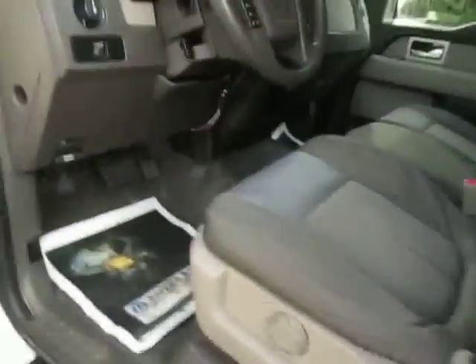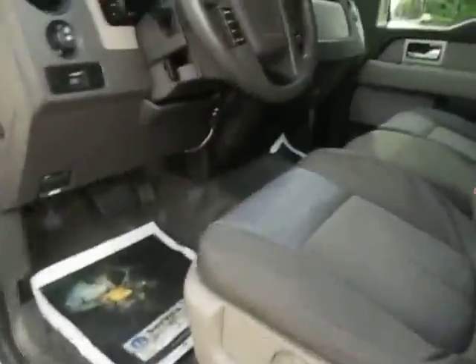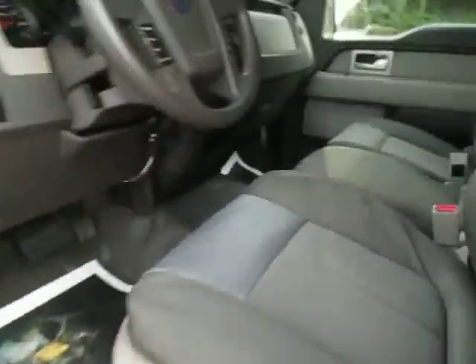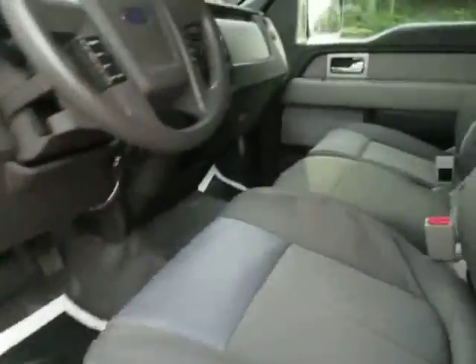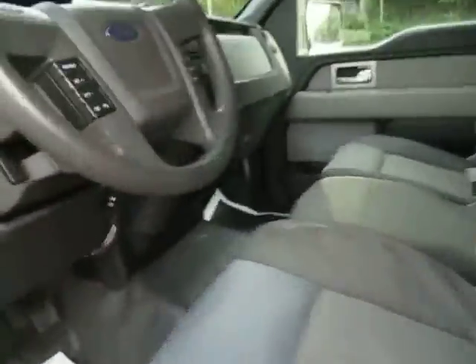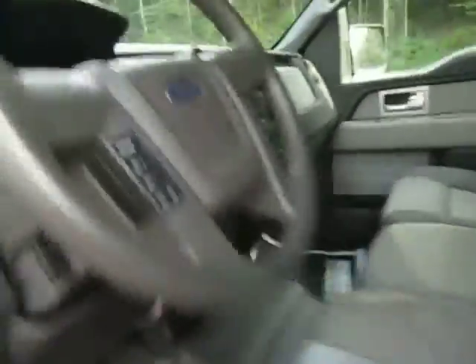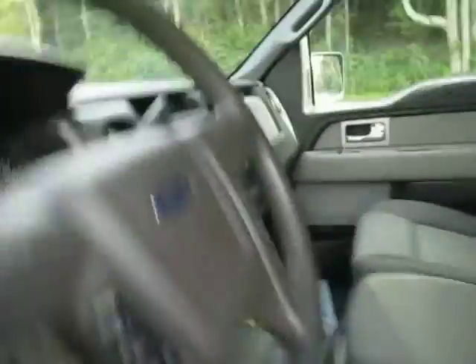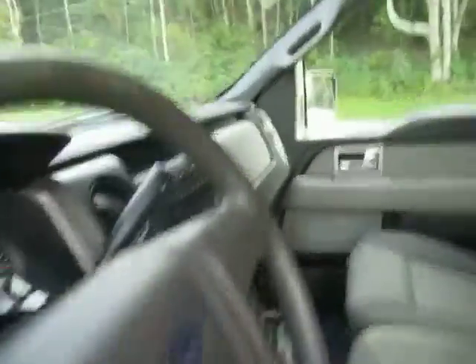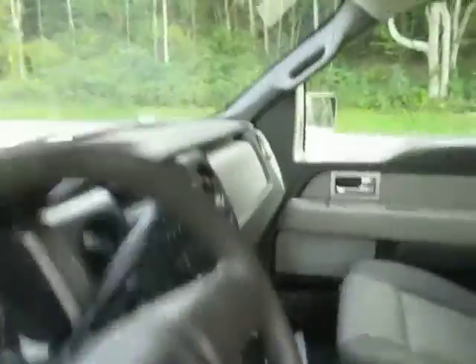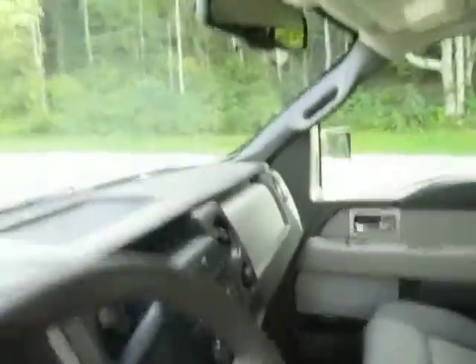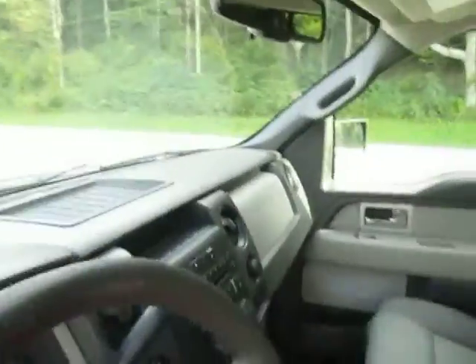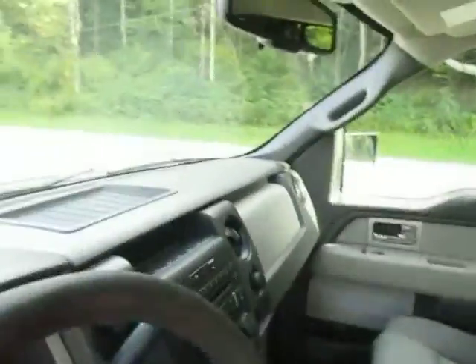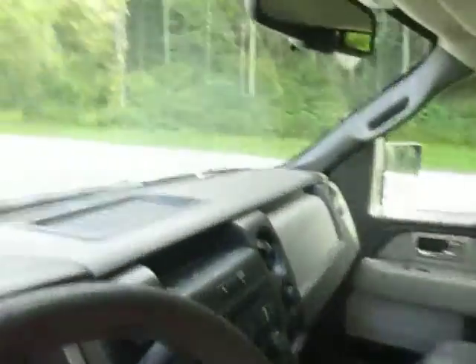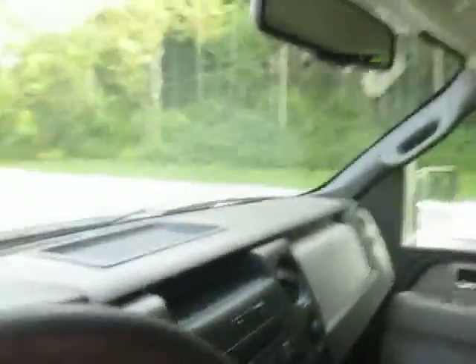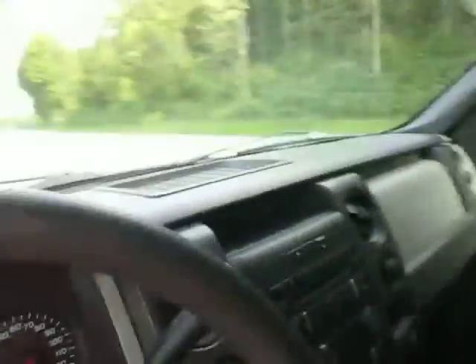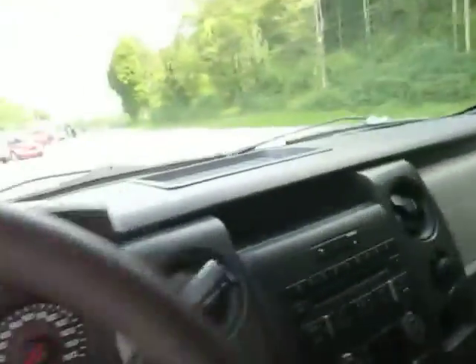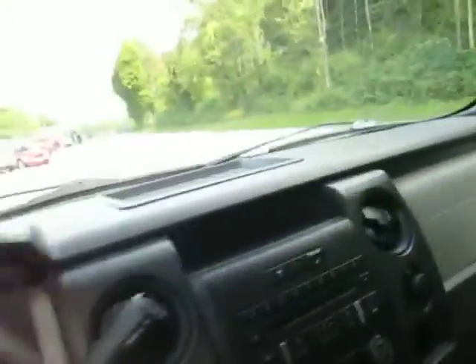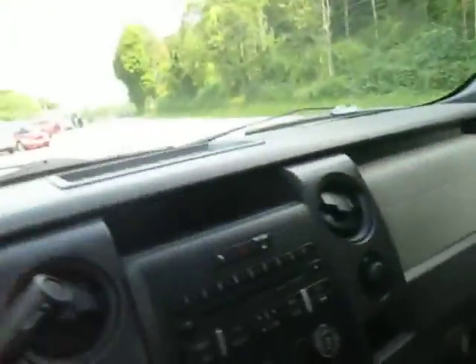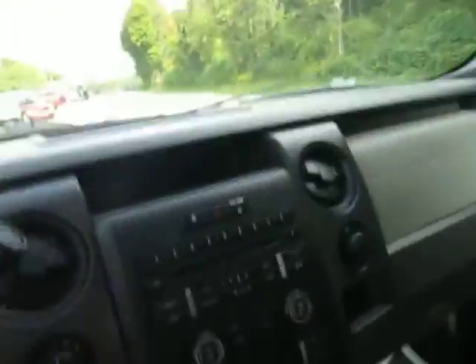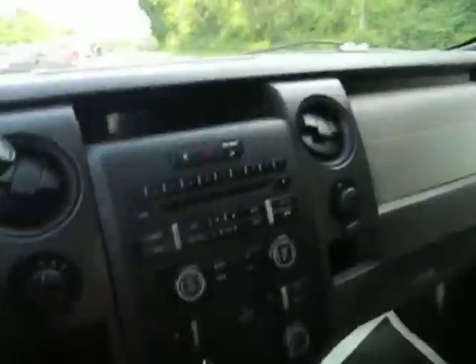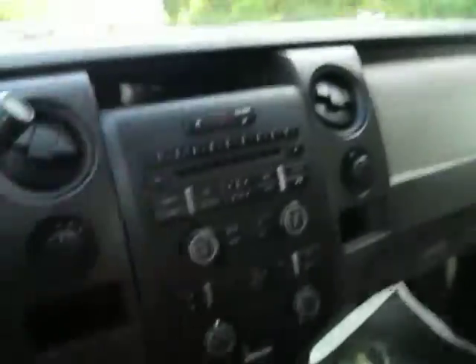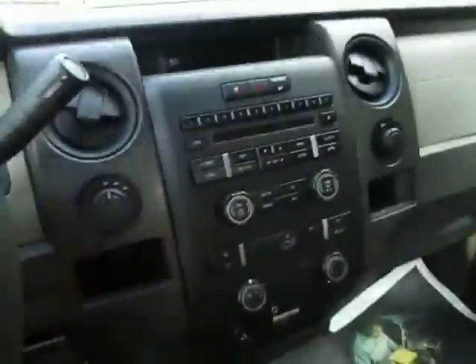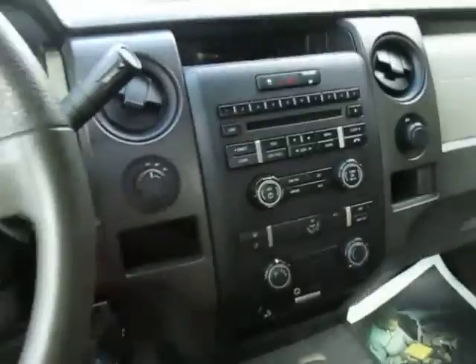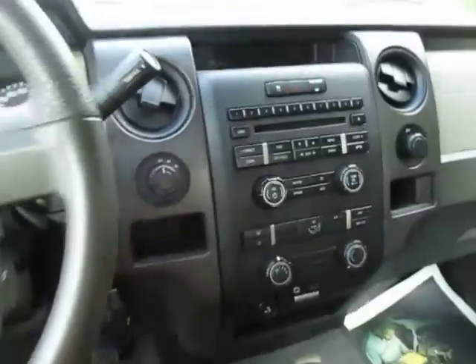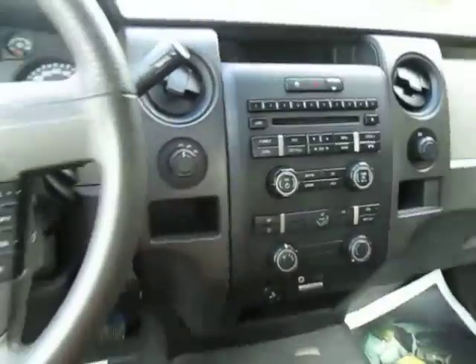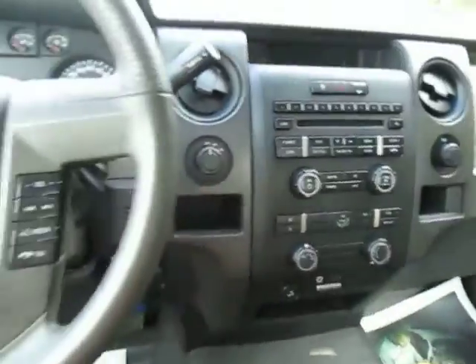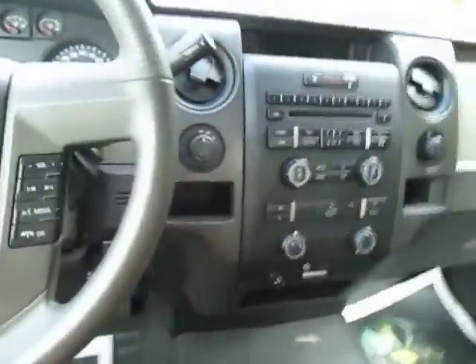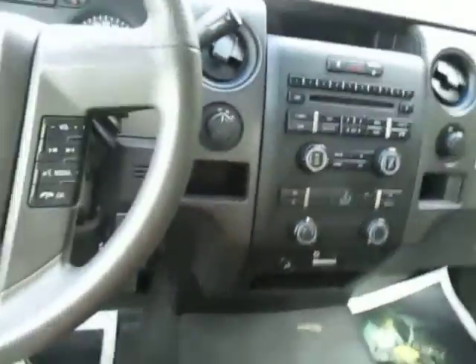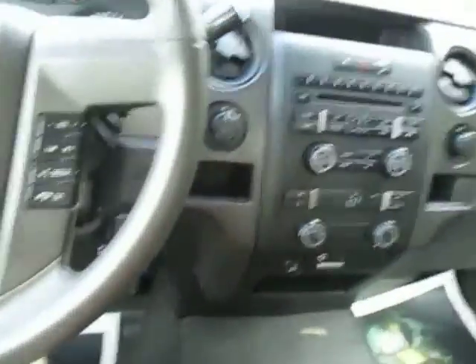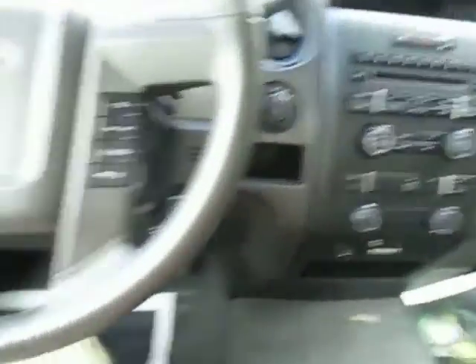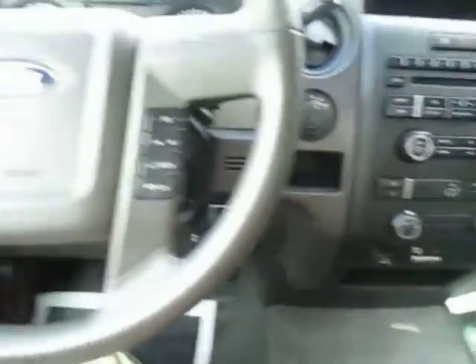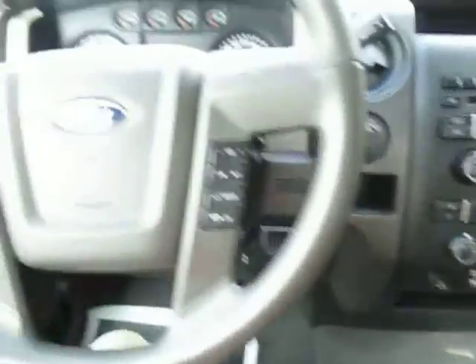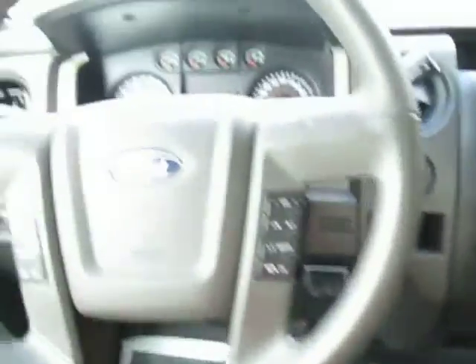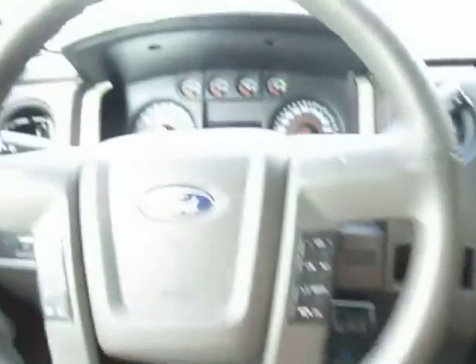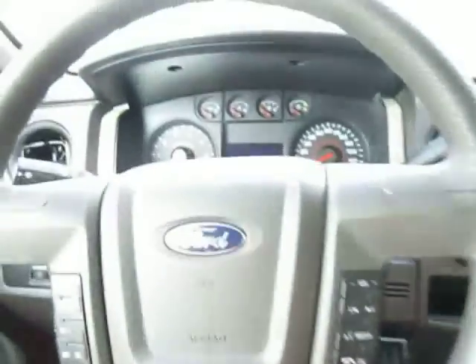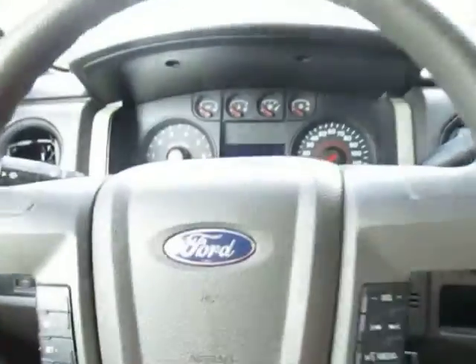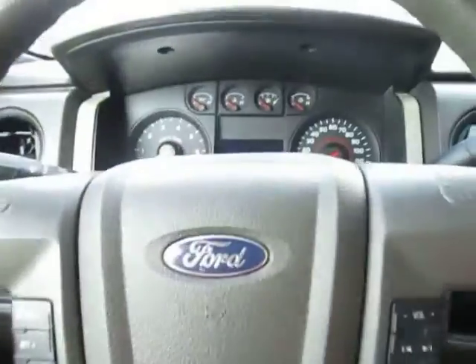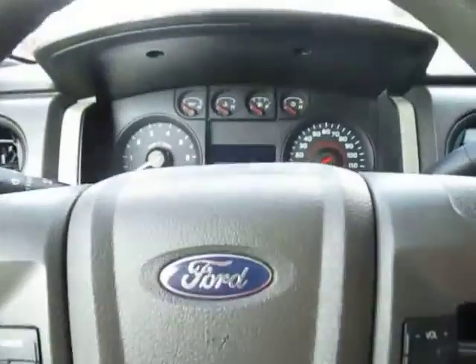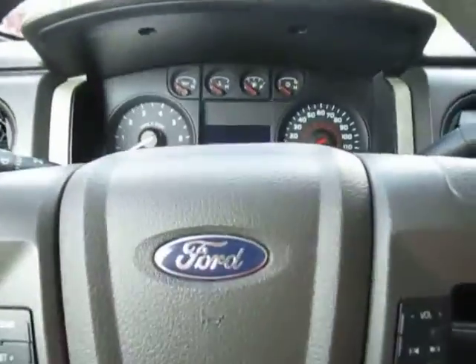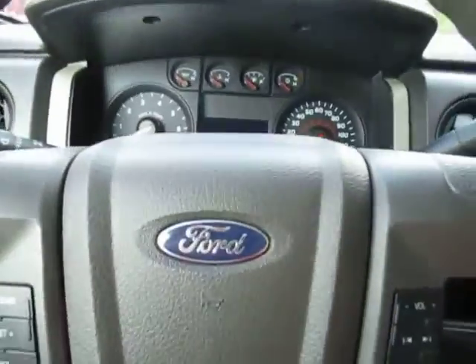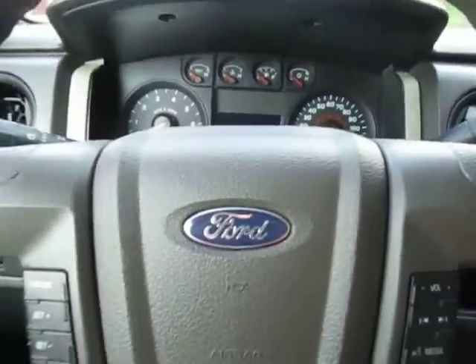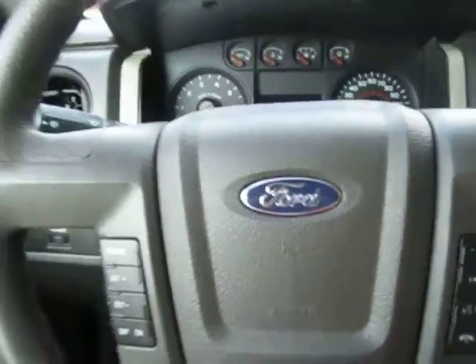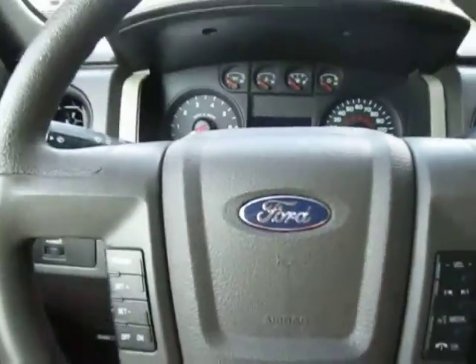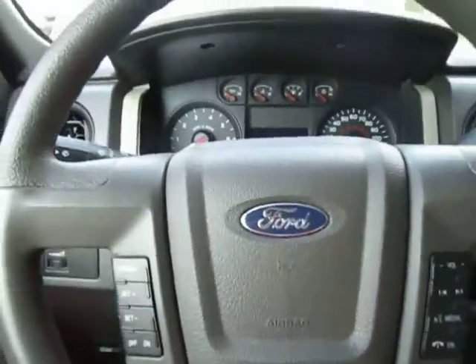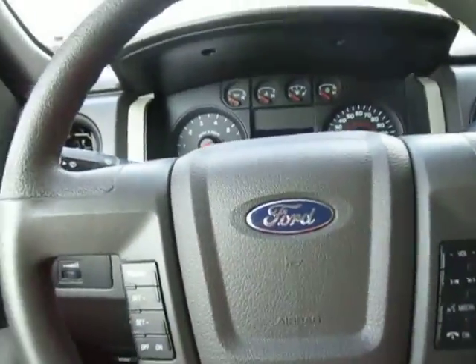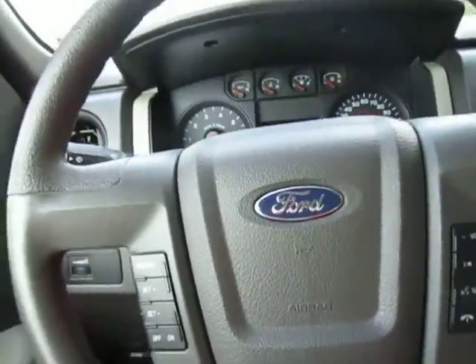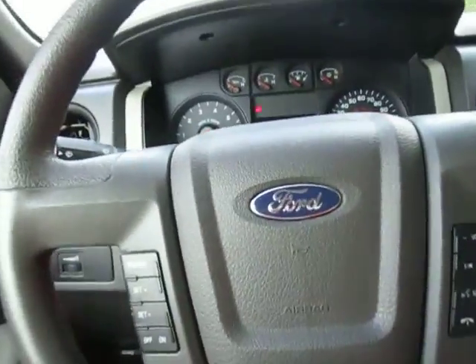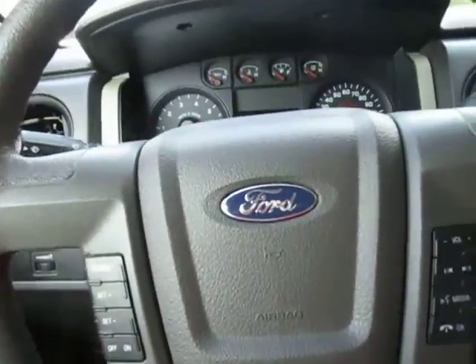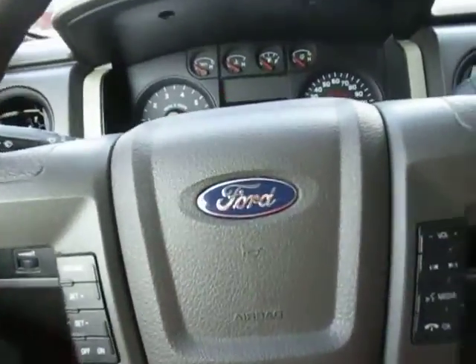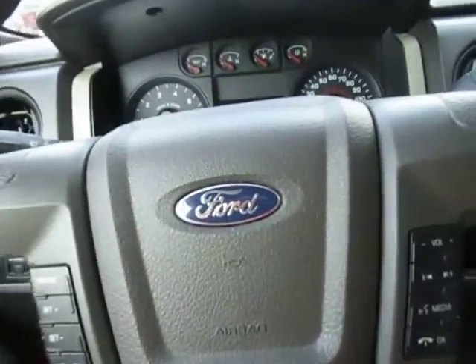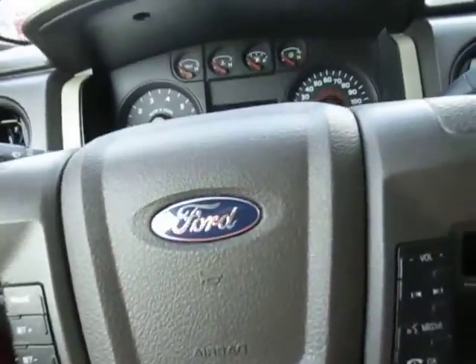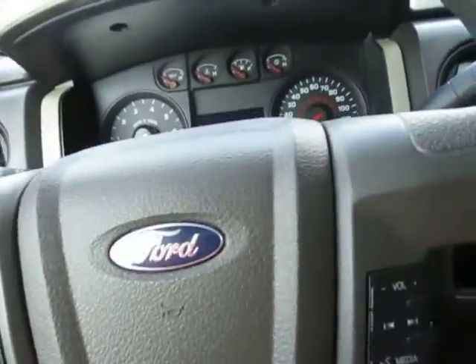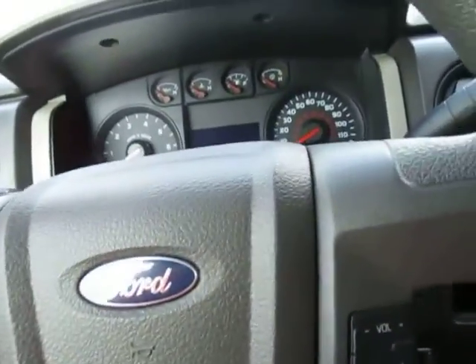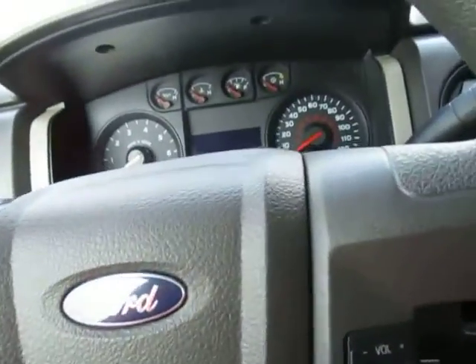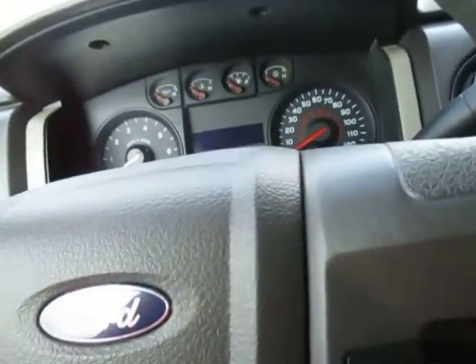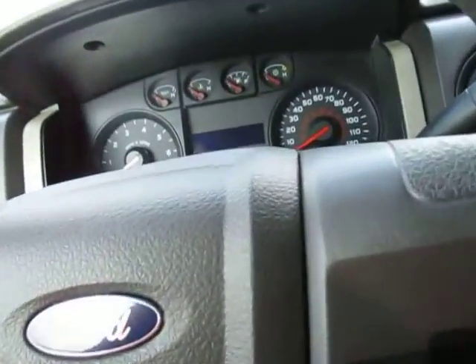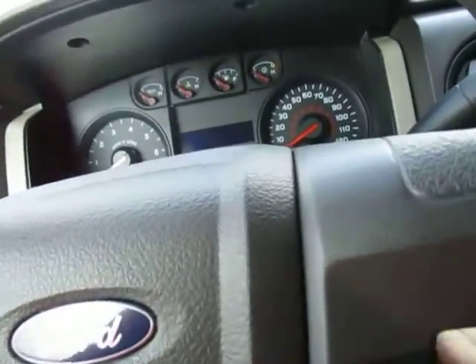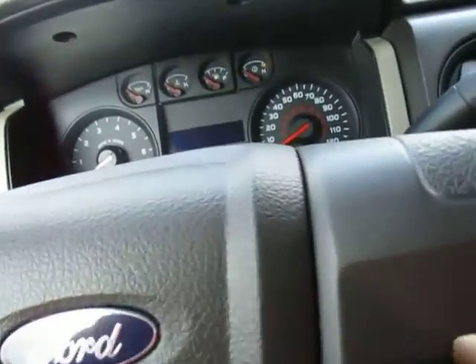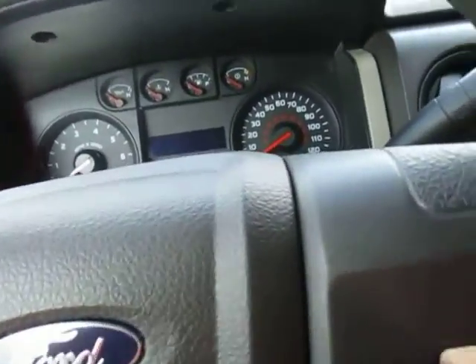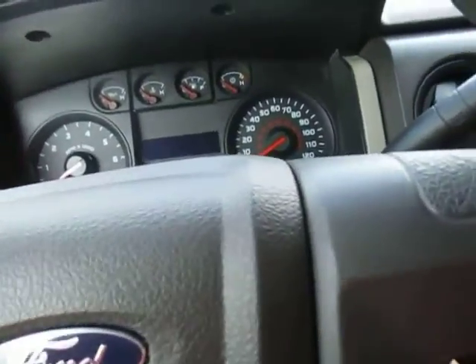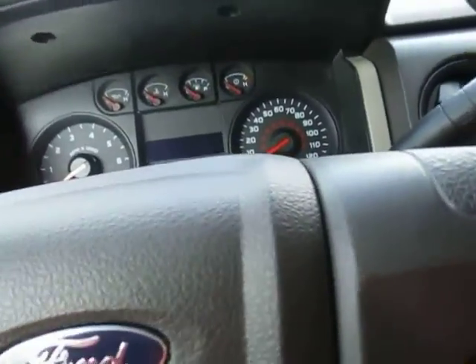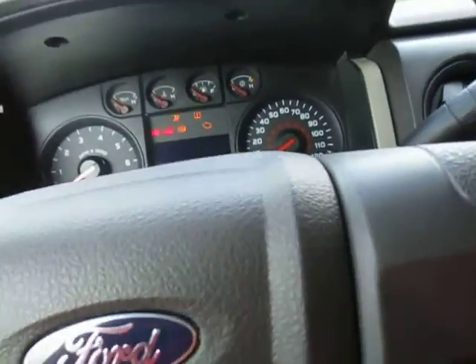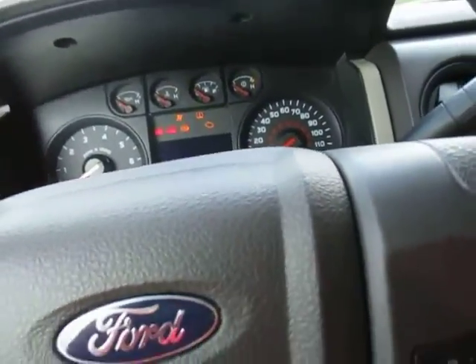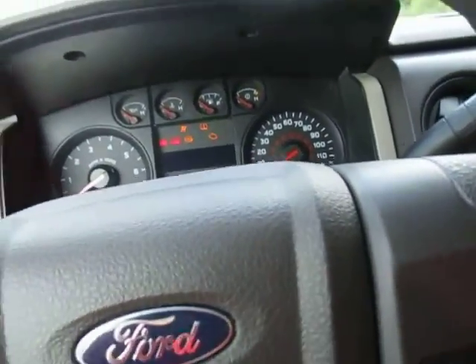Coming on over to the front, you do have power windows and power locks on this. I'm going to go ahead and start this up now.